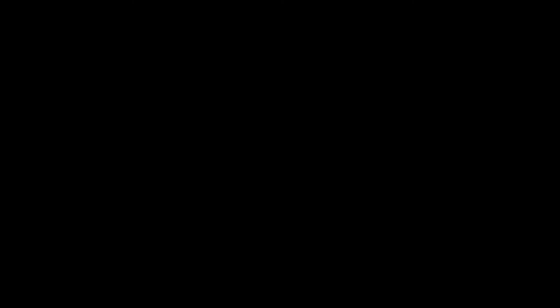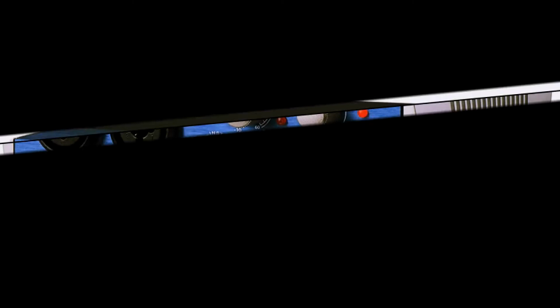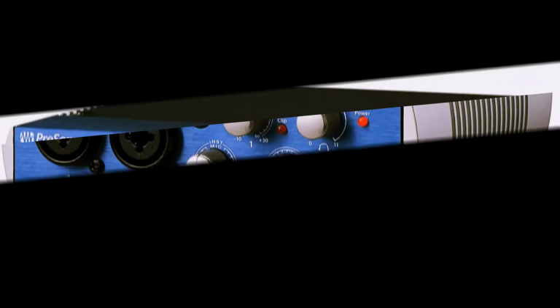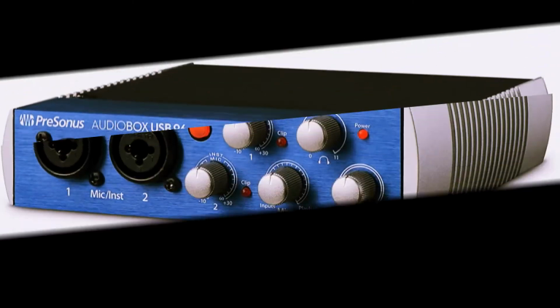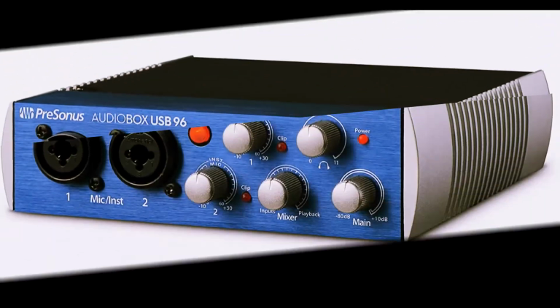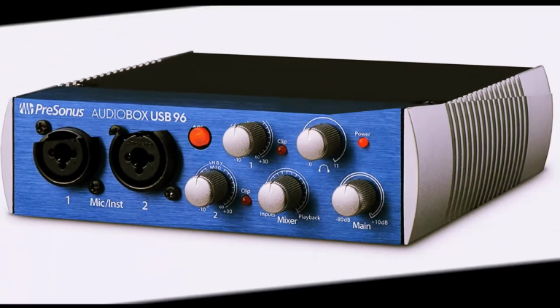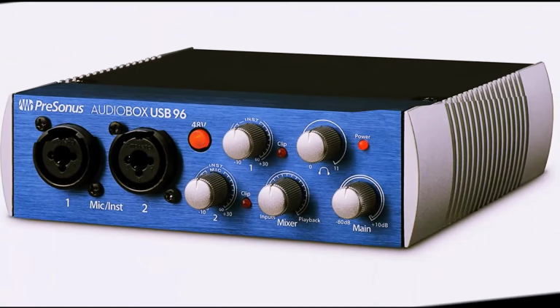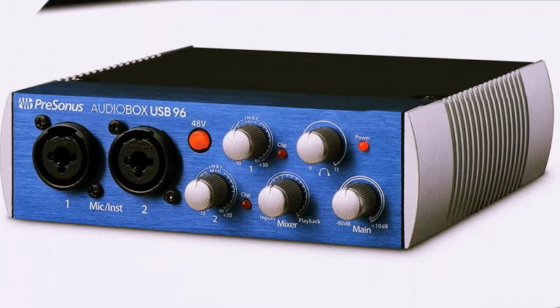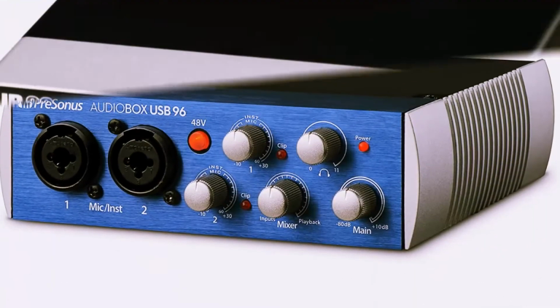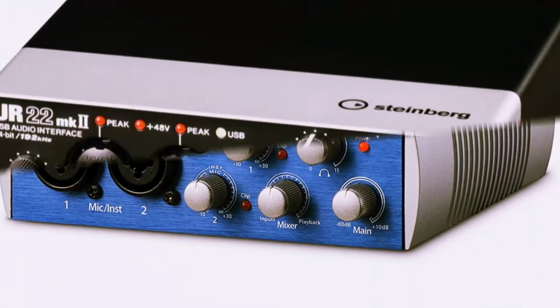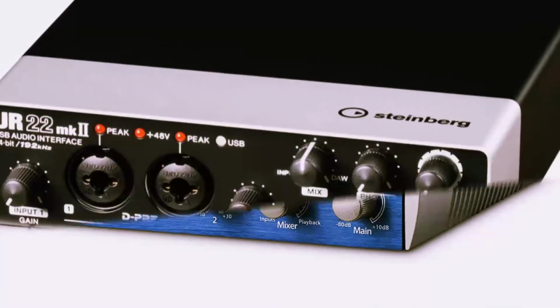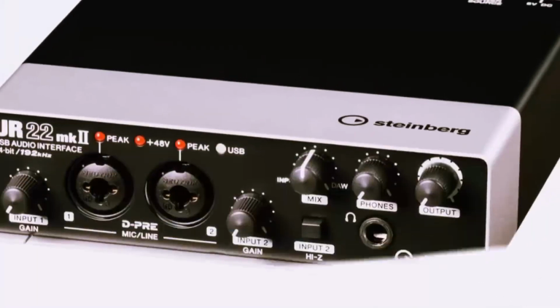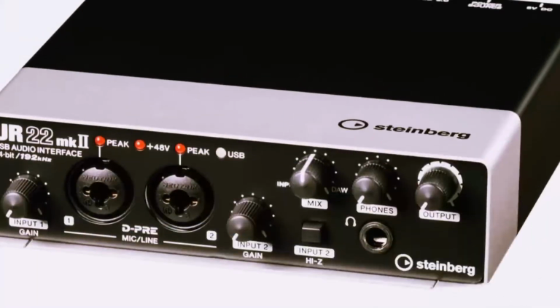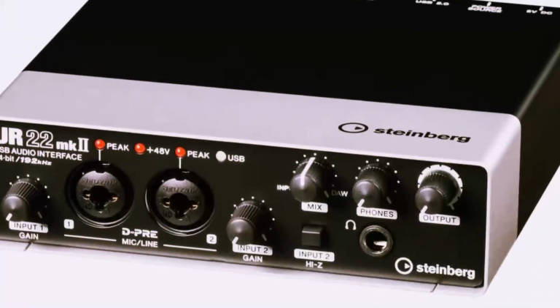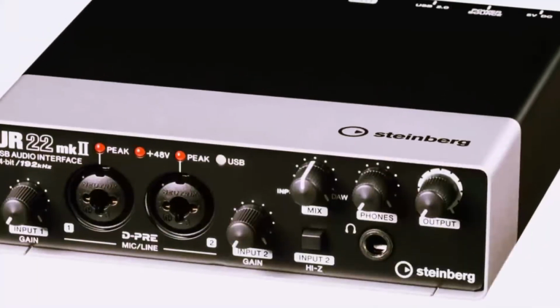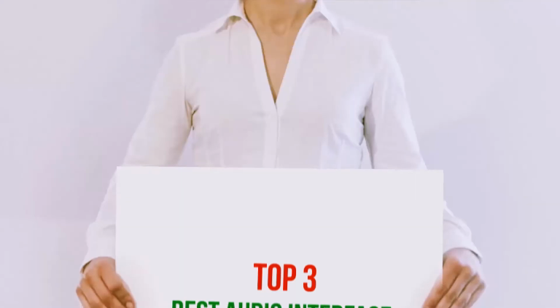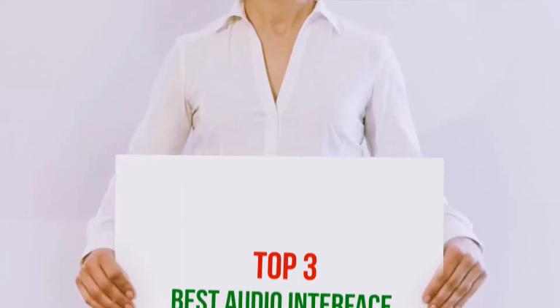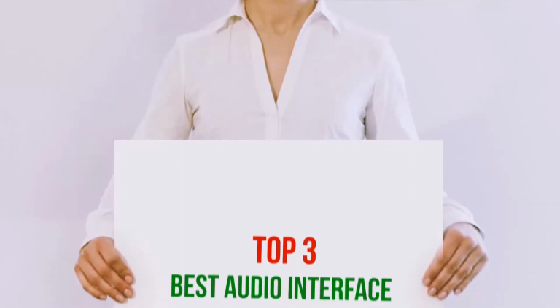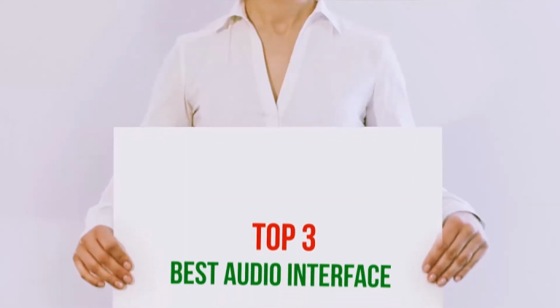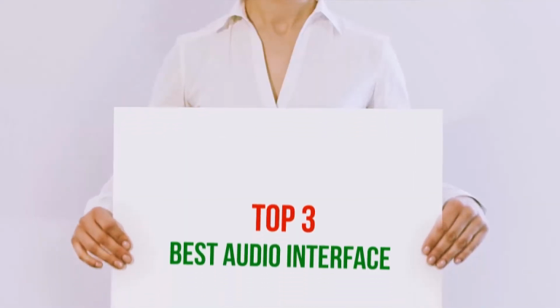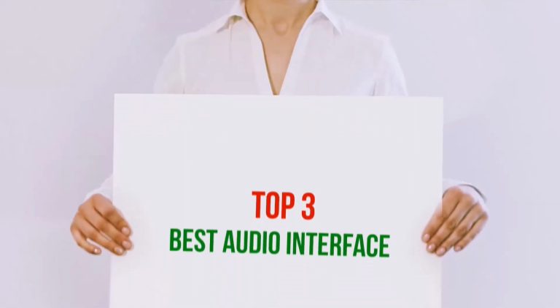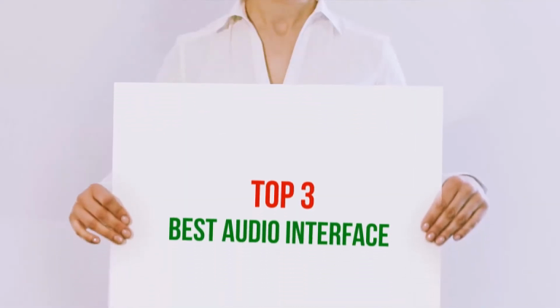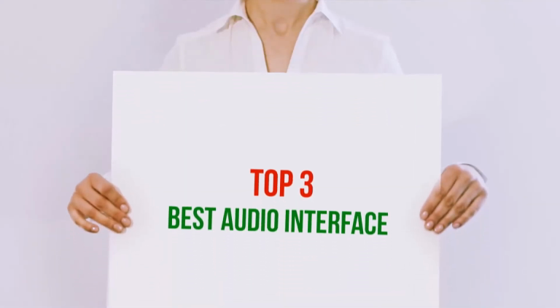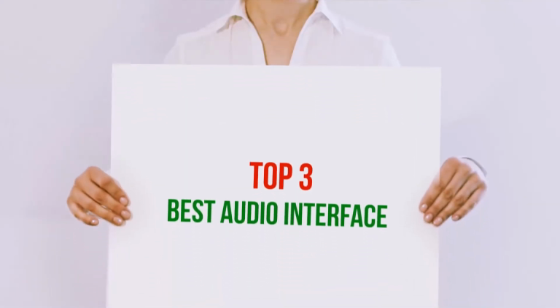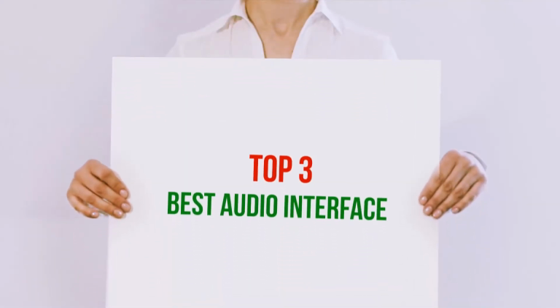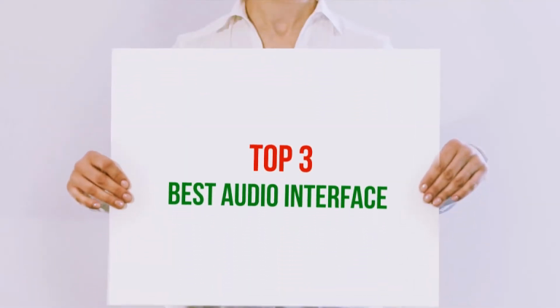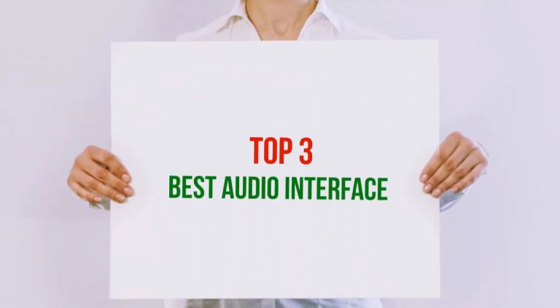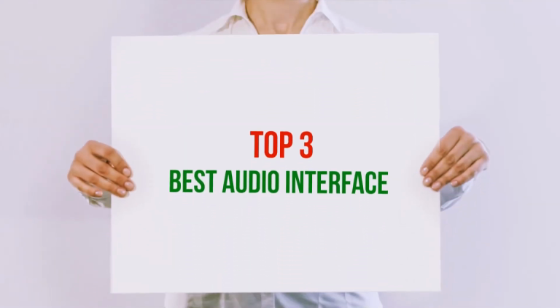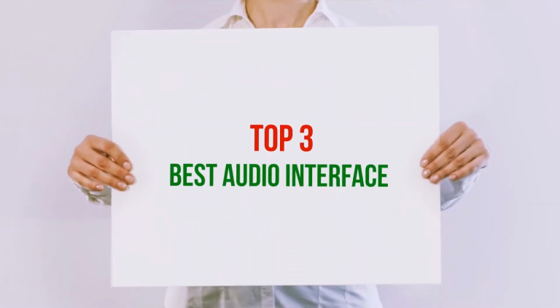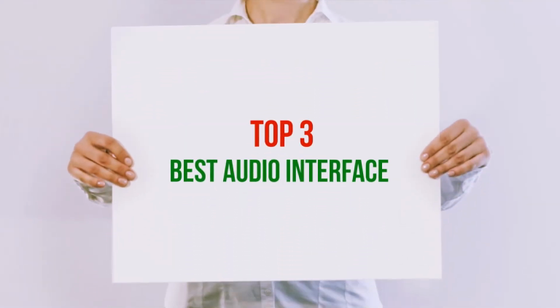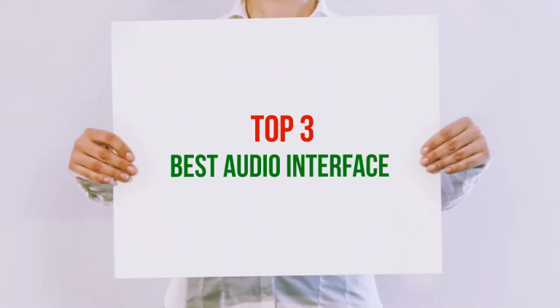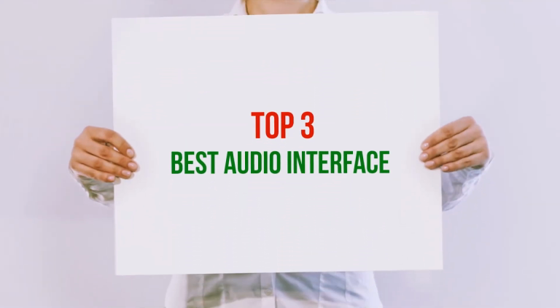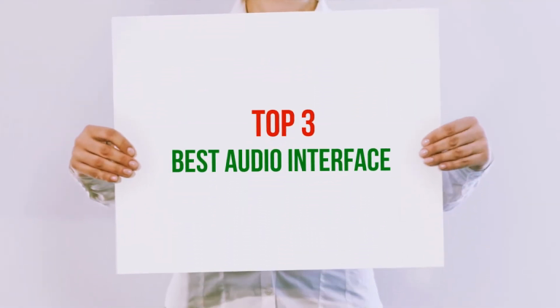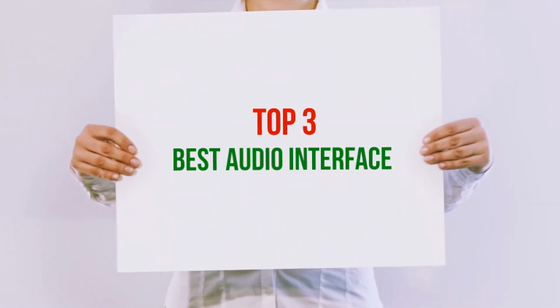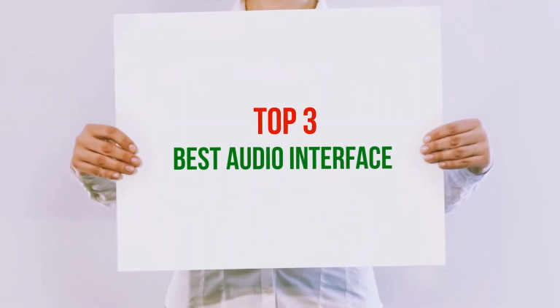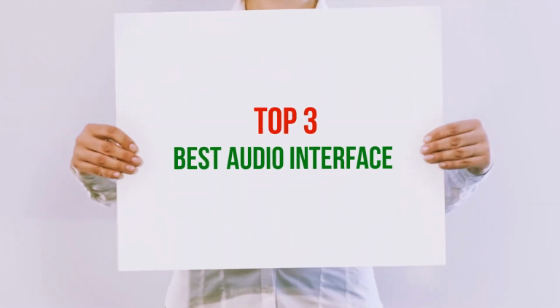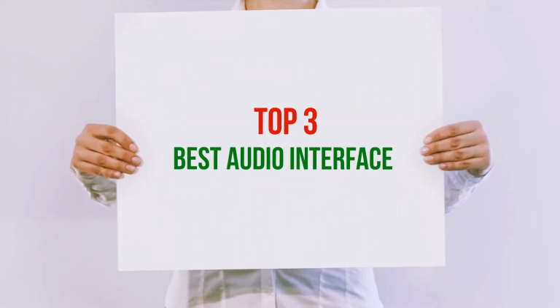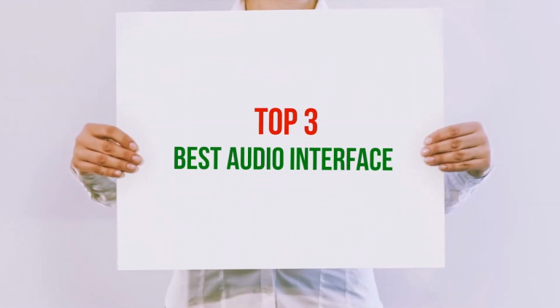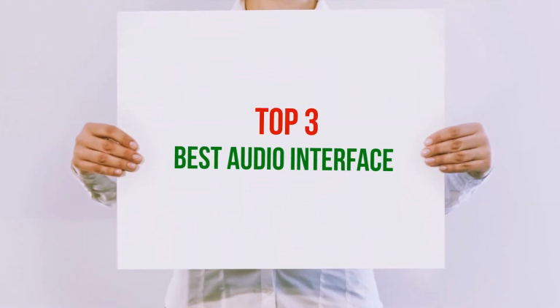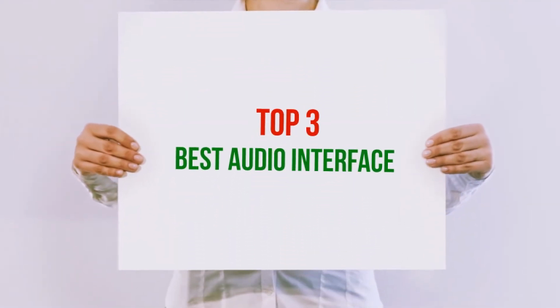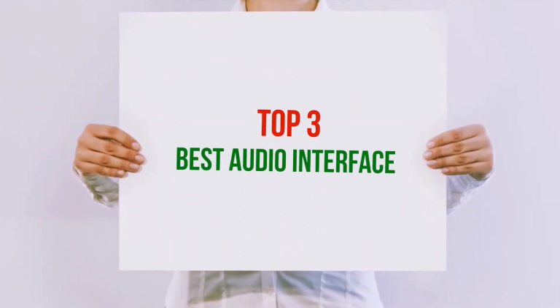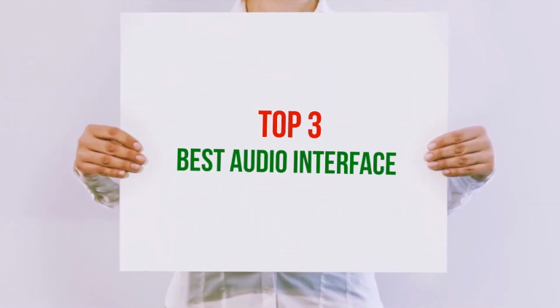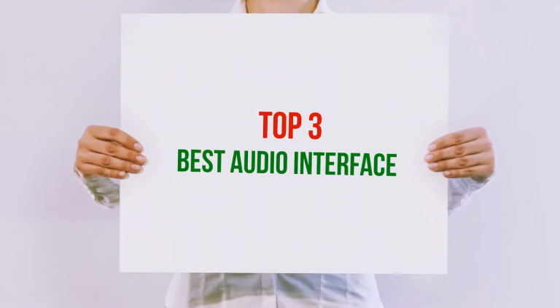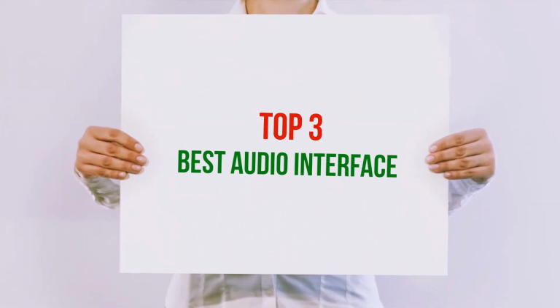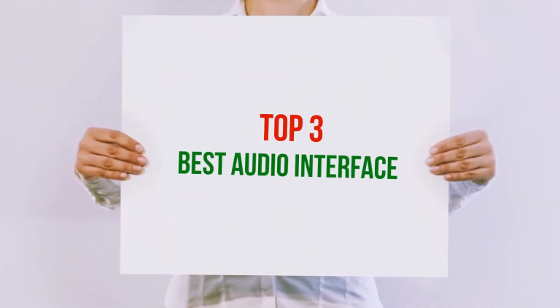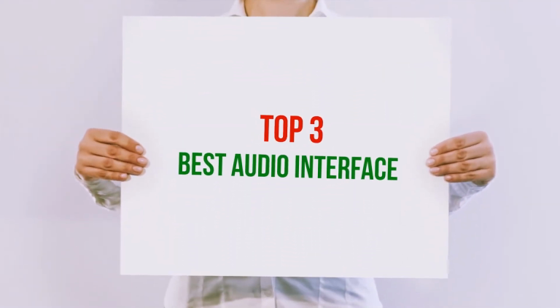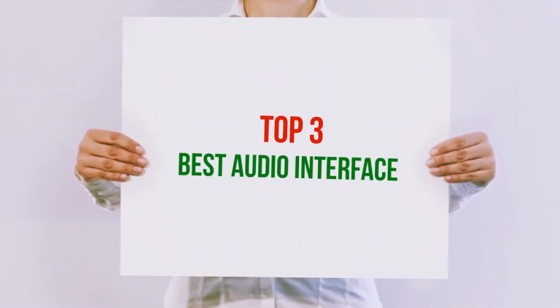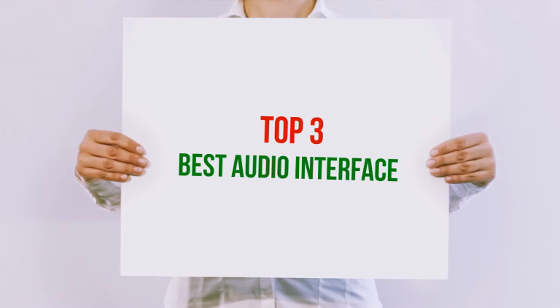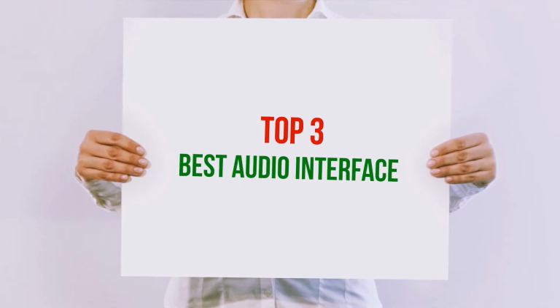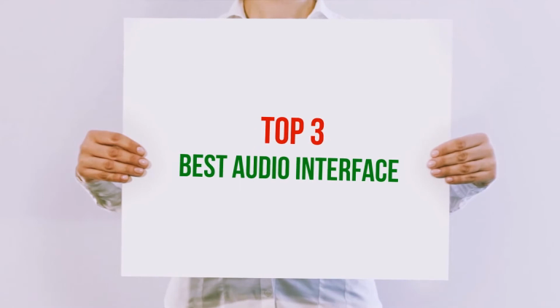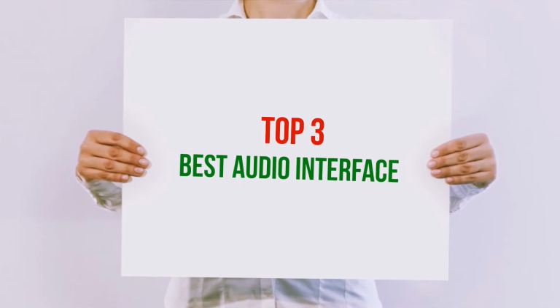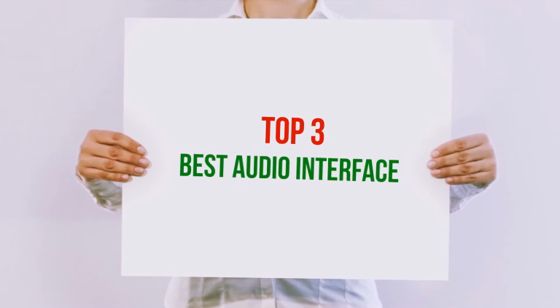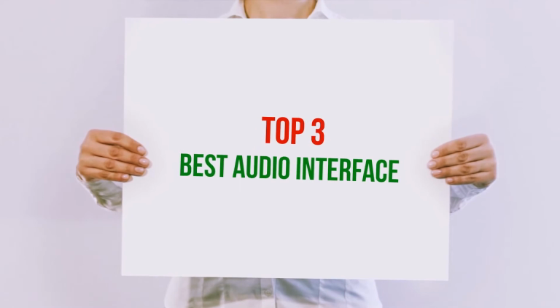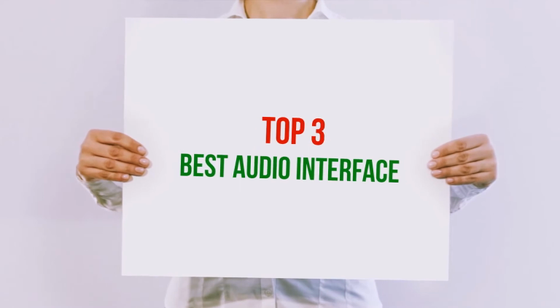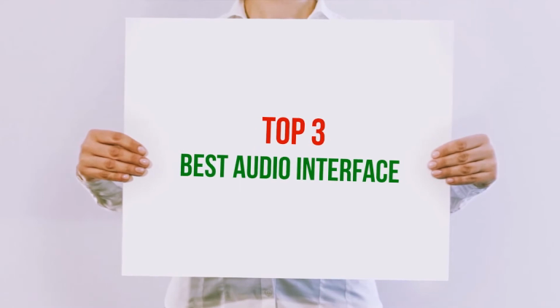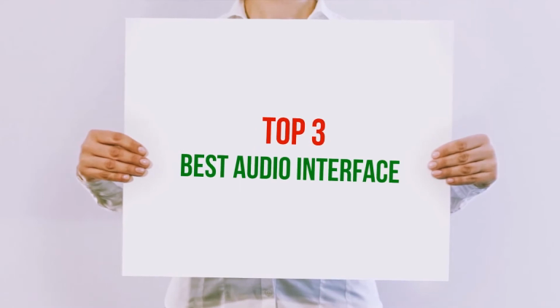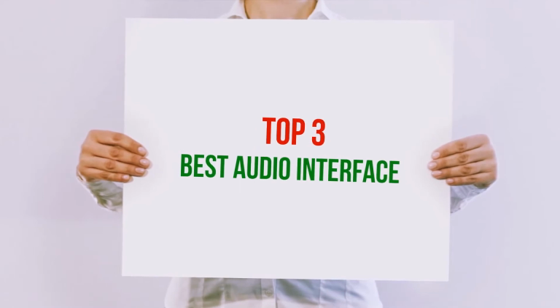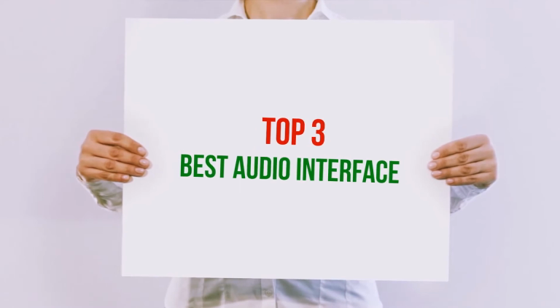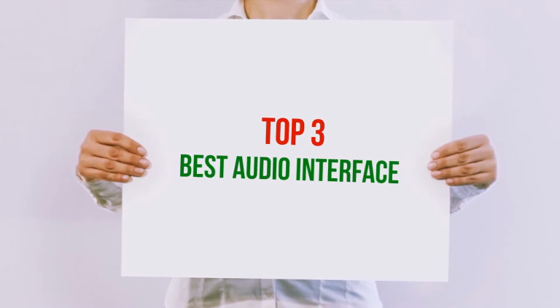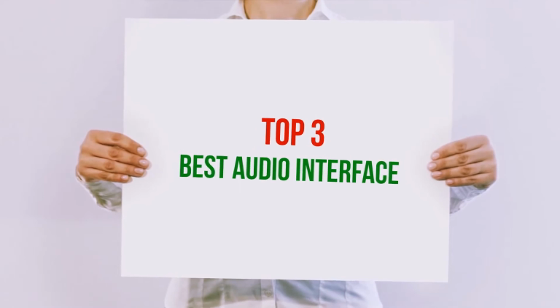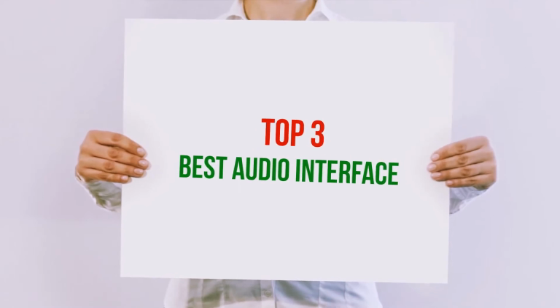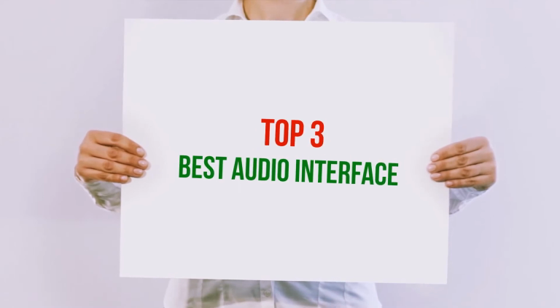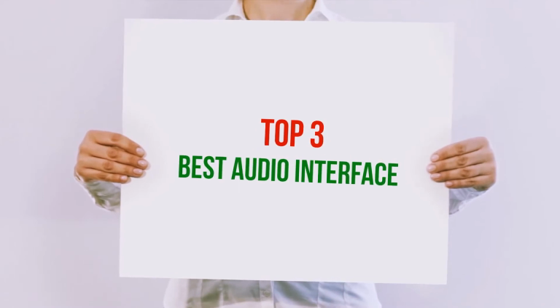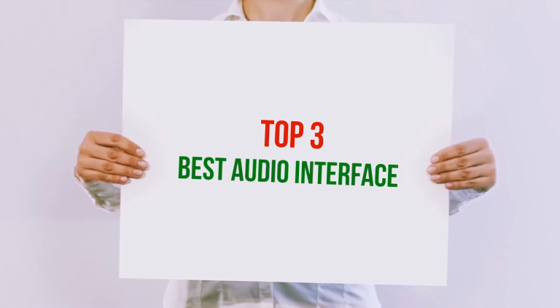Hi guys, welcome back to my channel. In today's video, we're gonna check out the top 3 best audio interfaces.